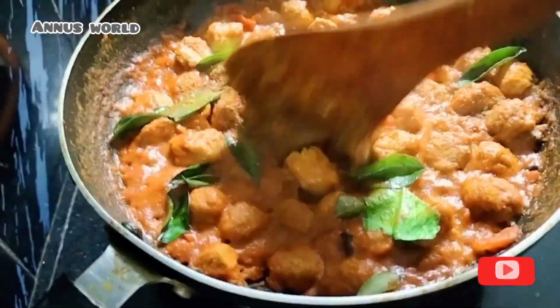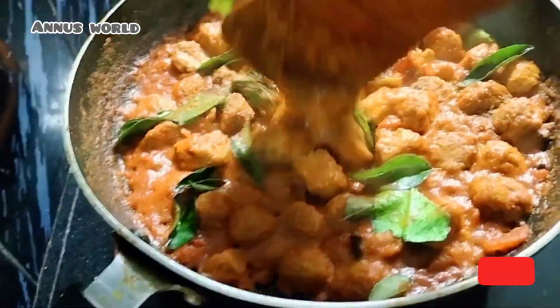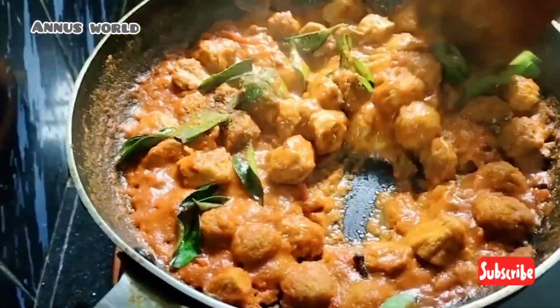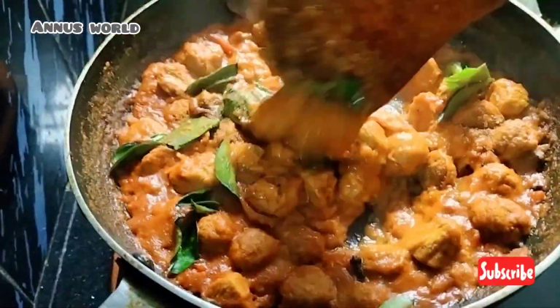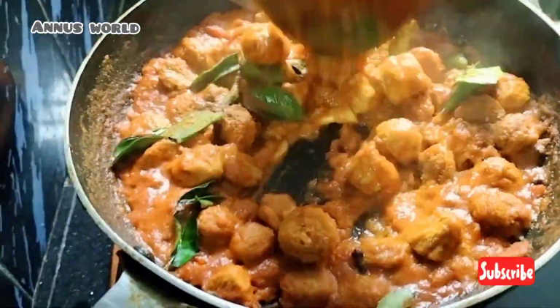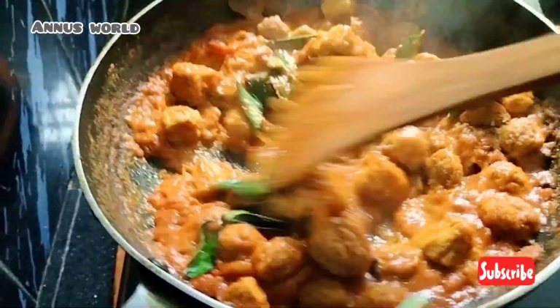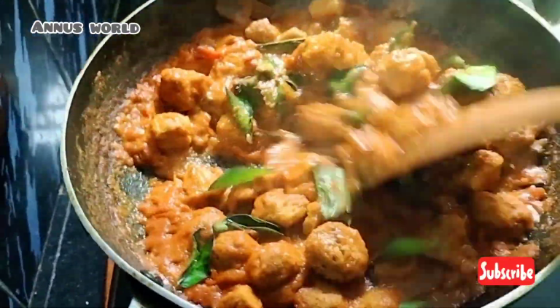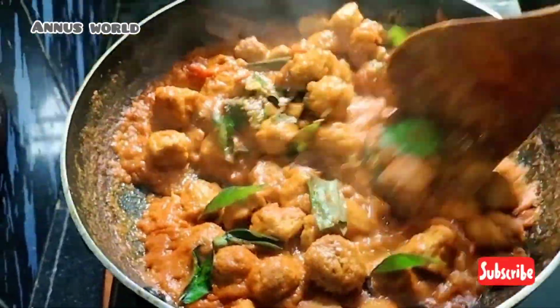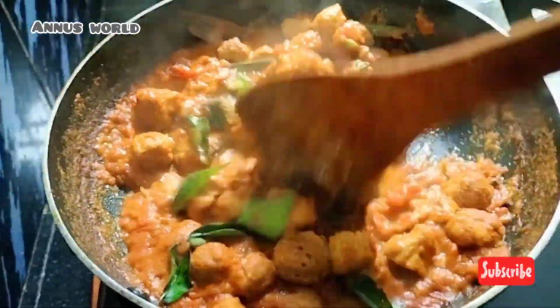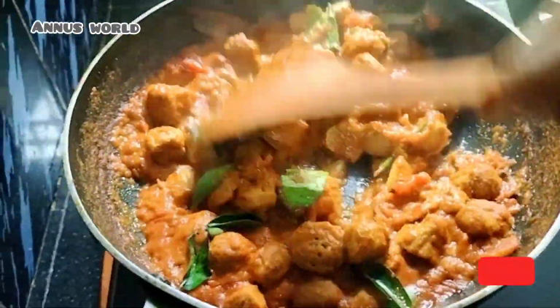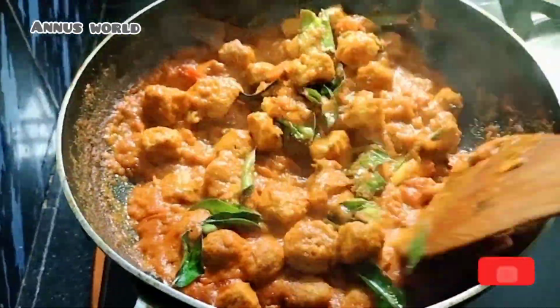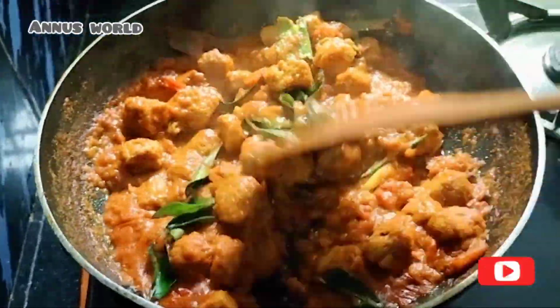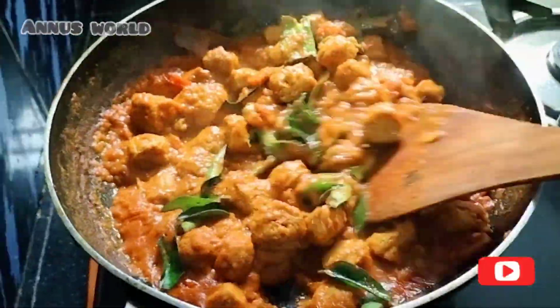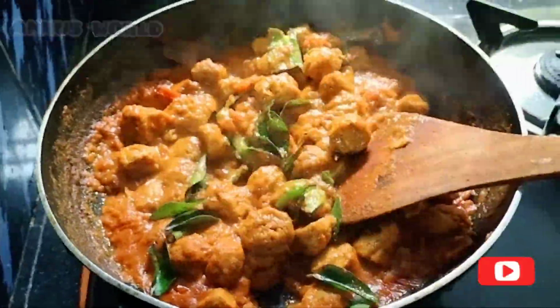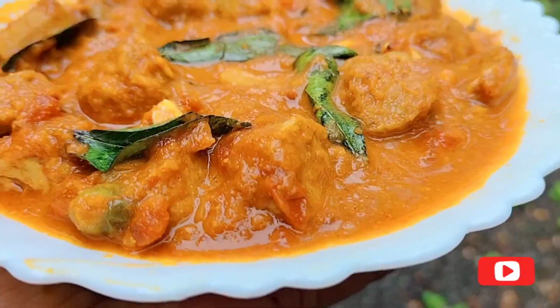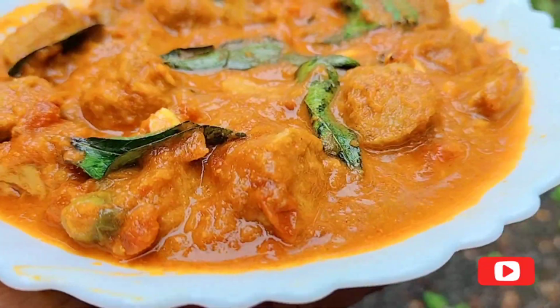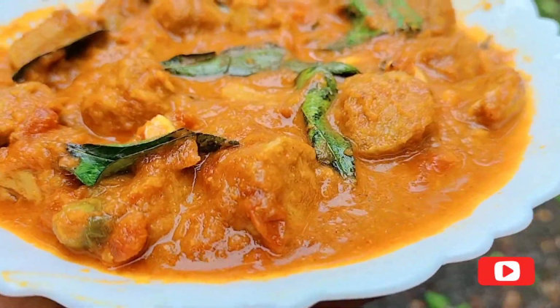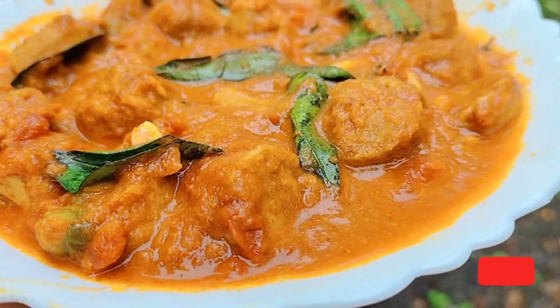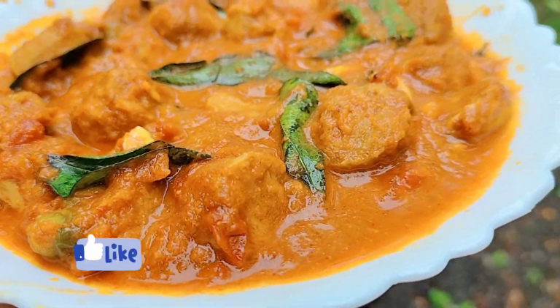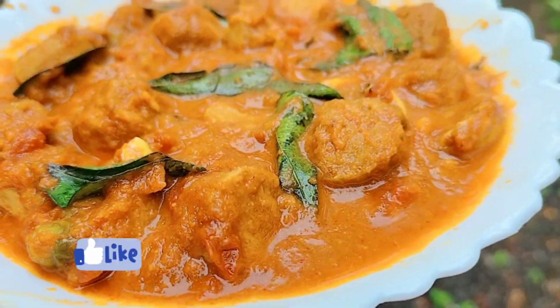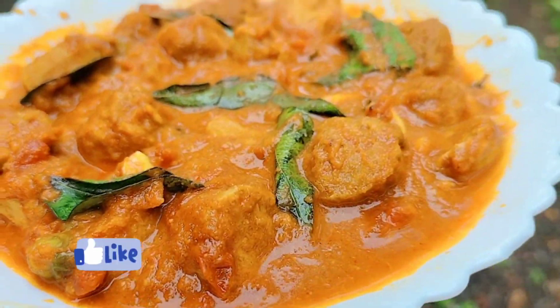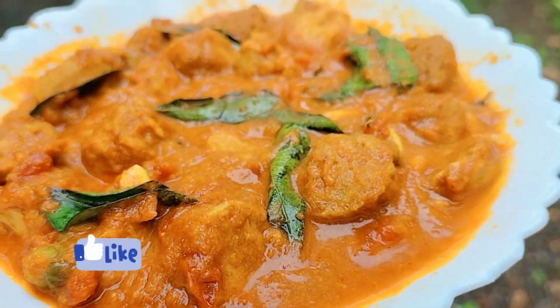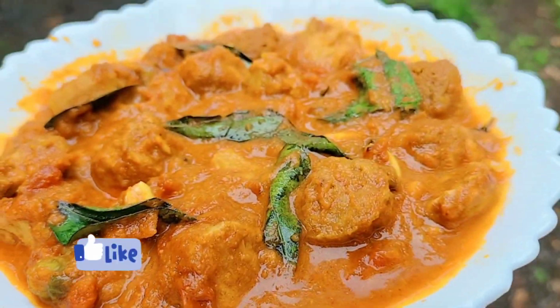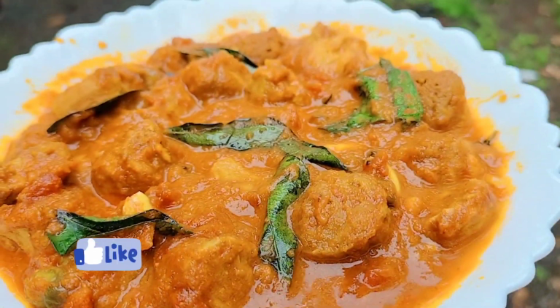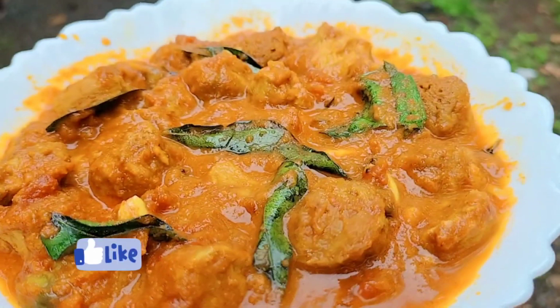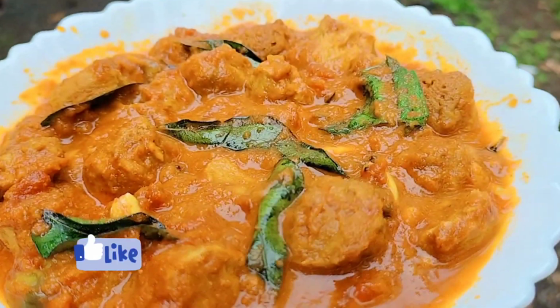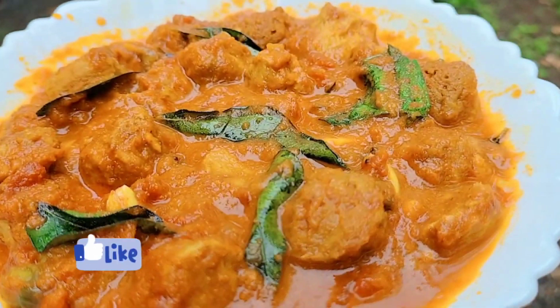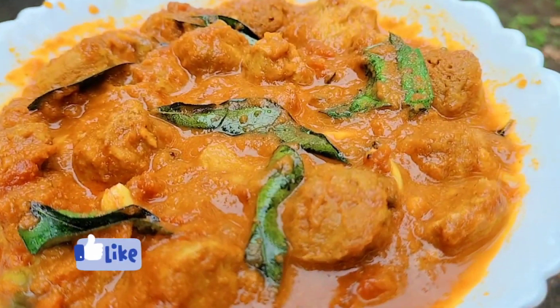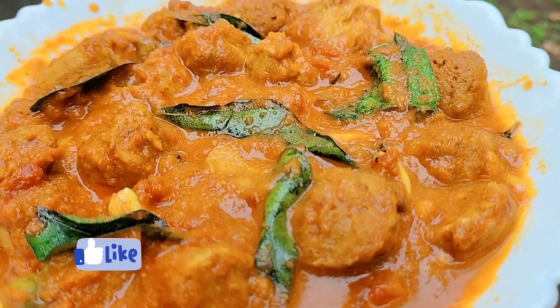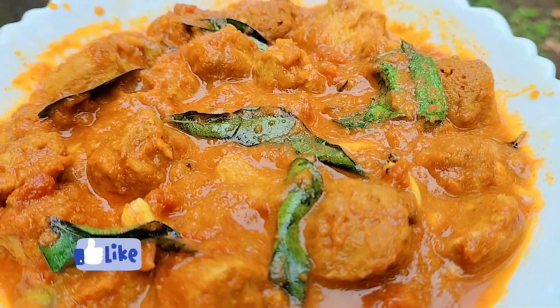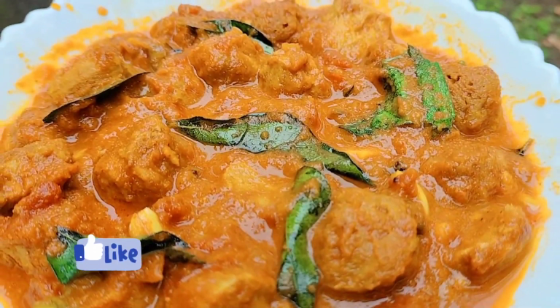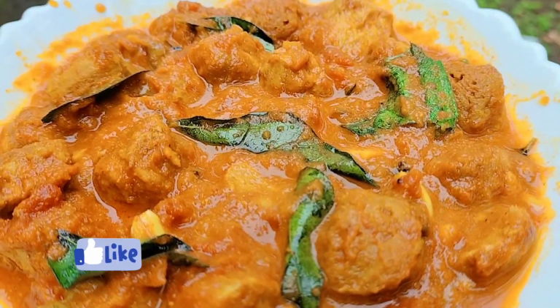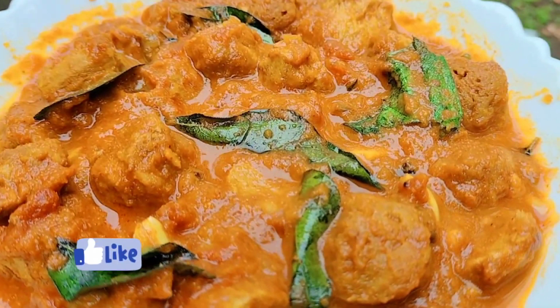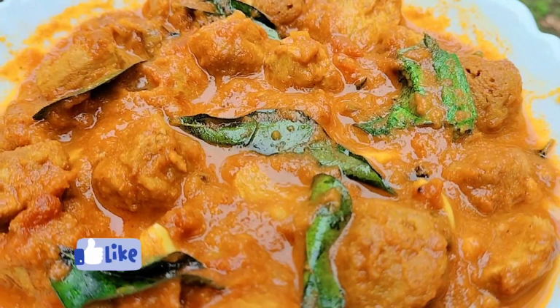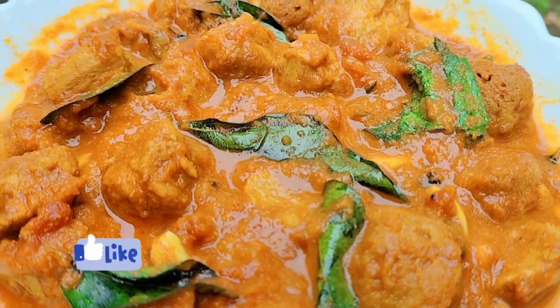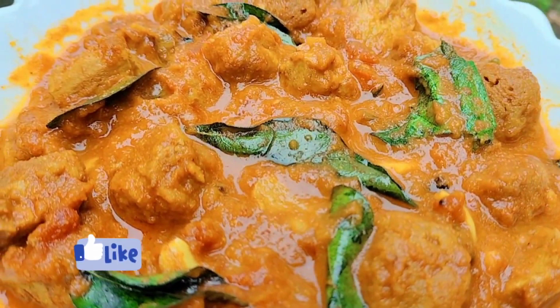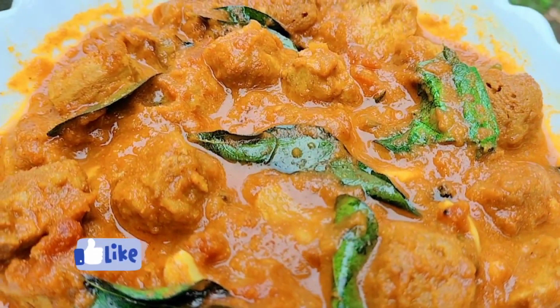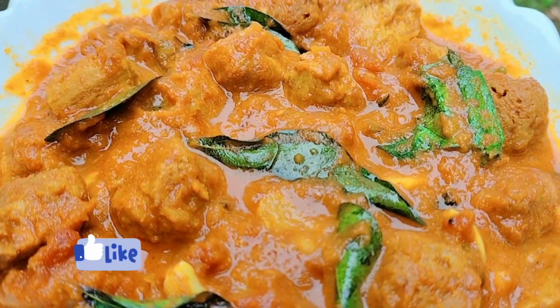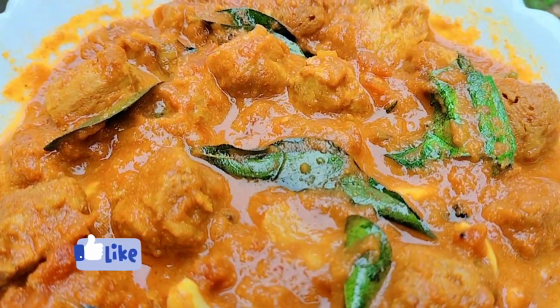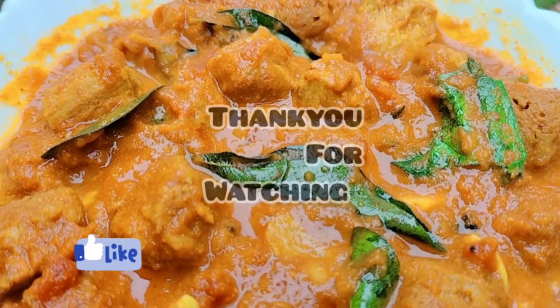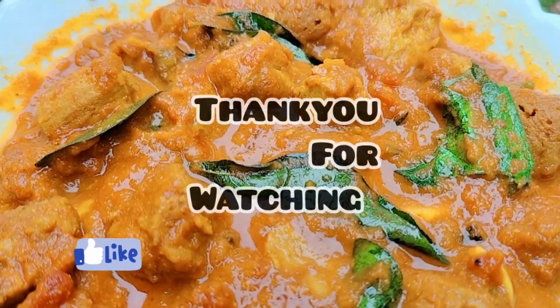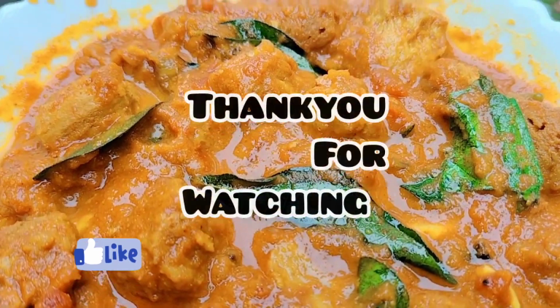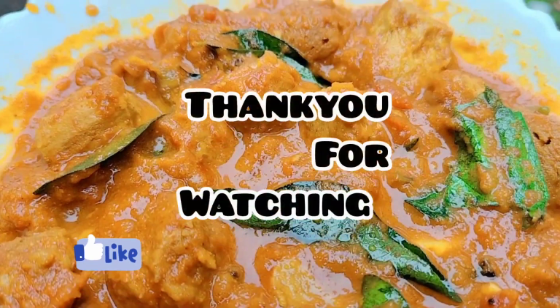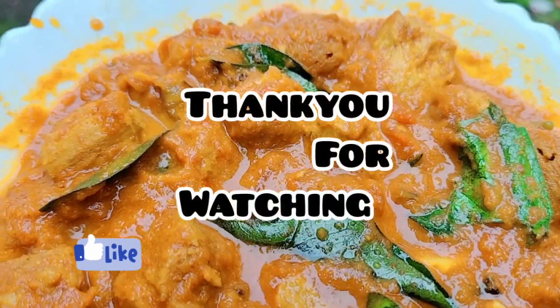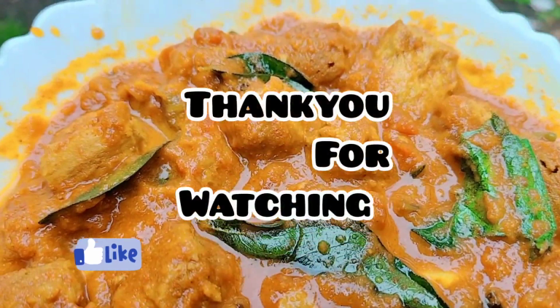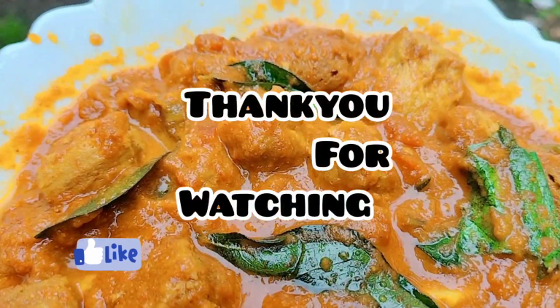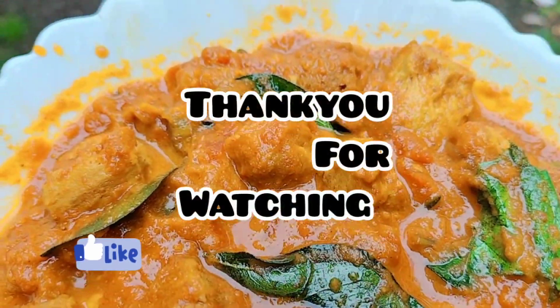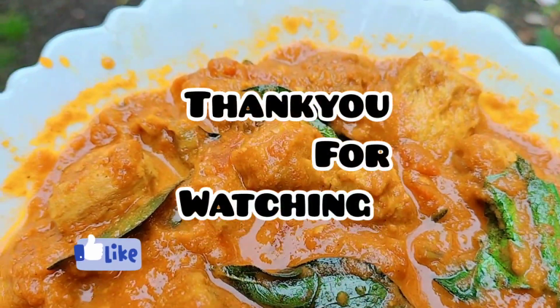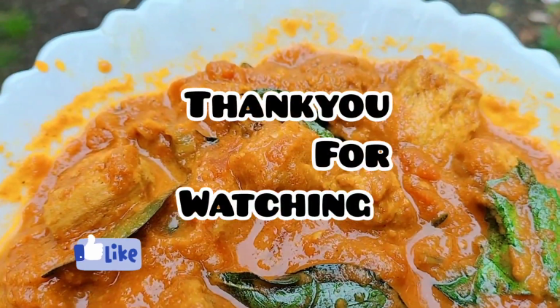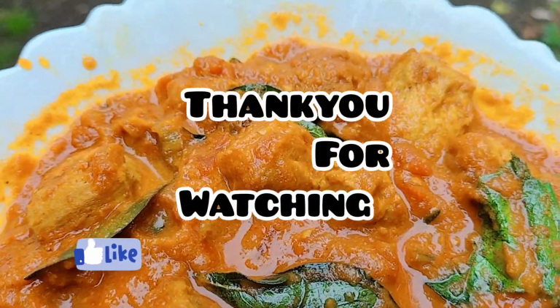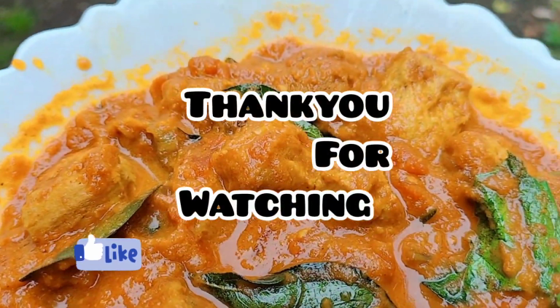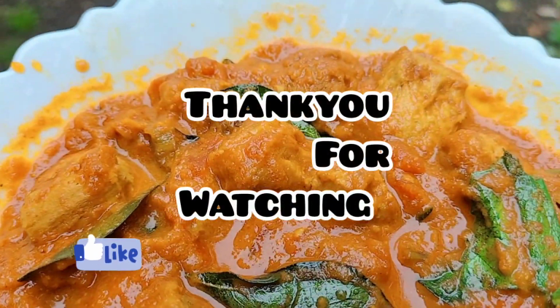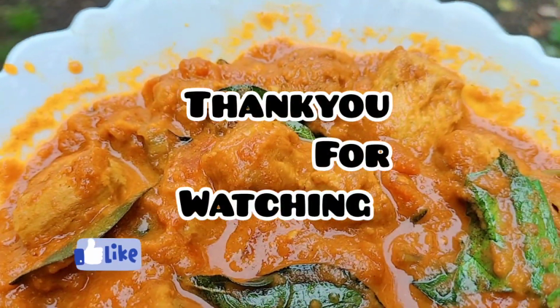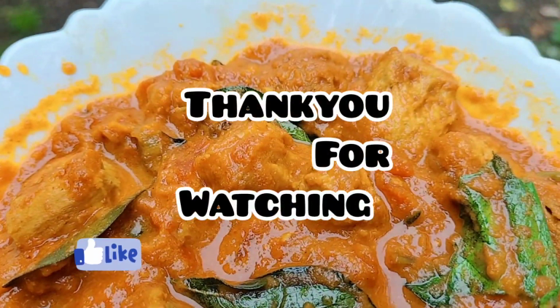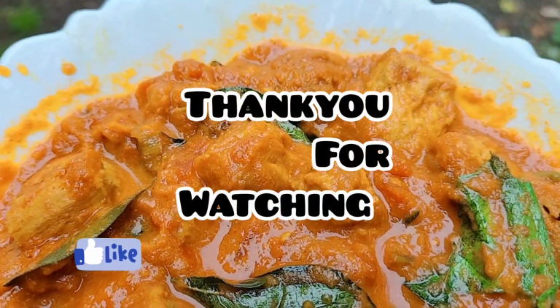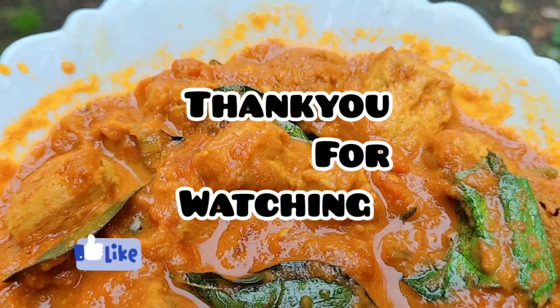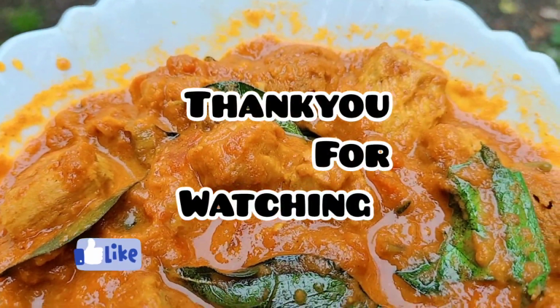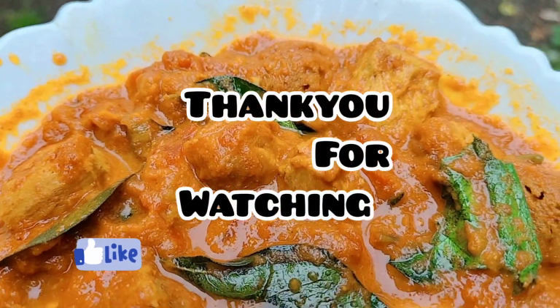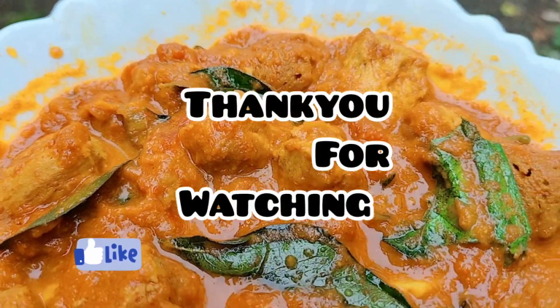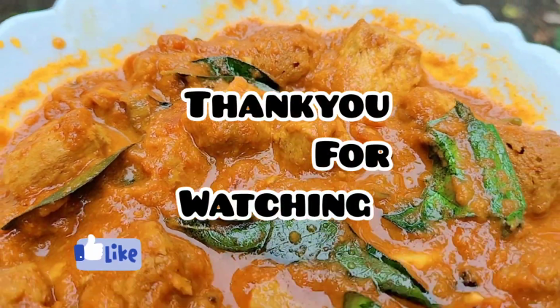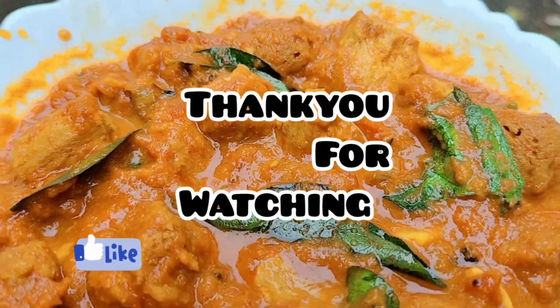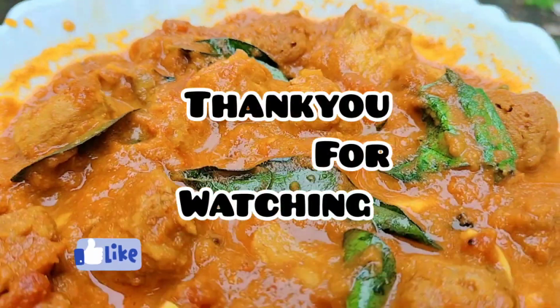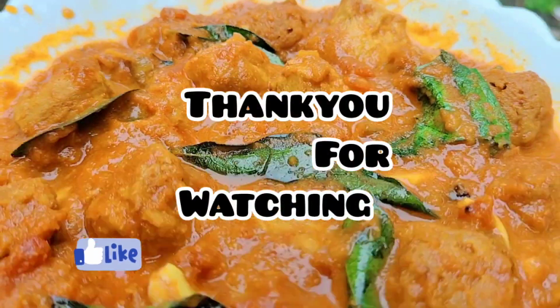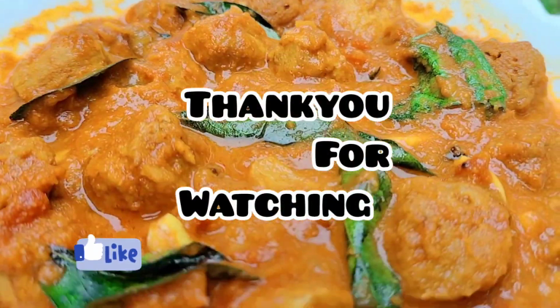You can mix it. I will show you the video. Thank you for watching.